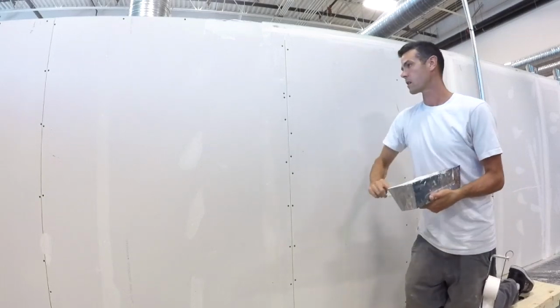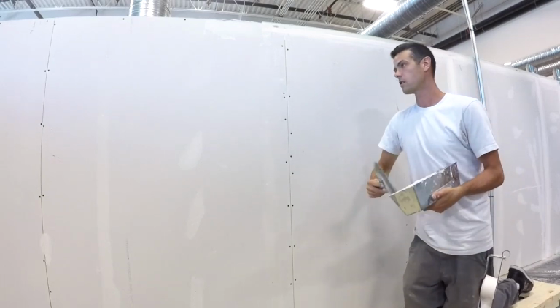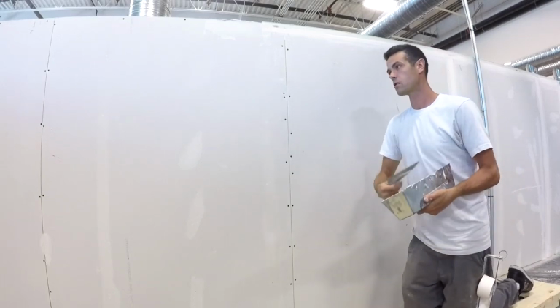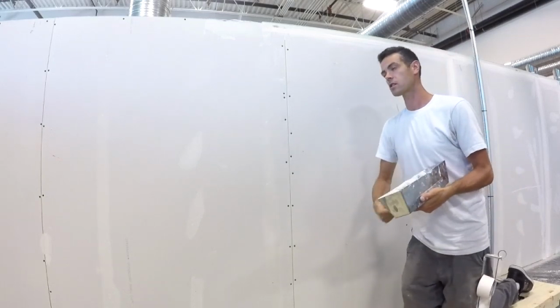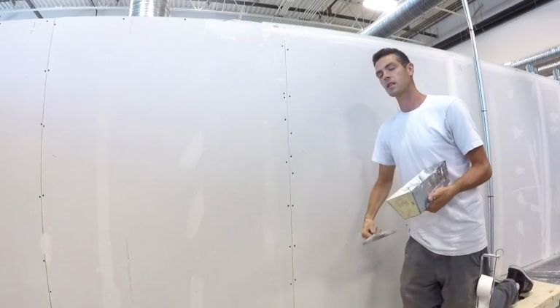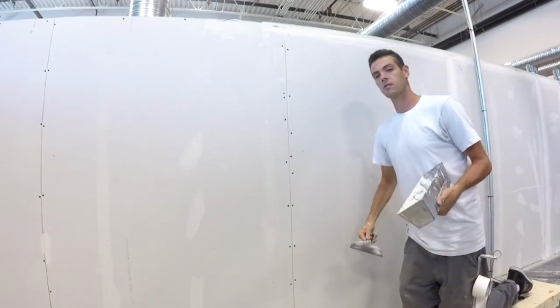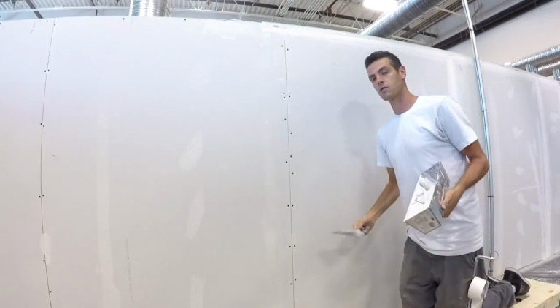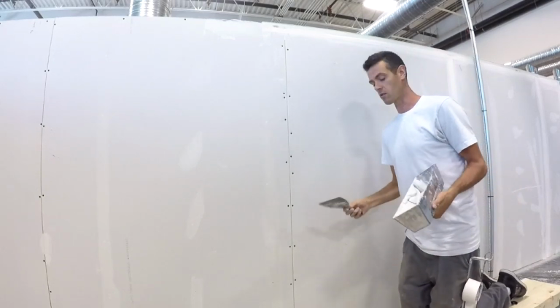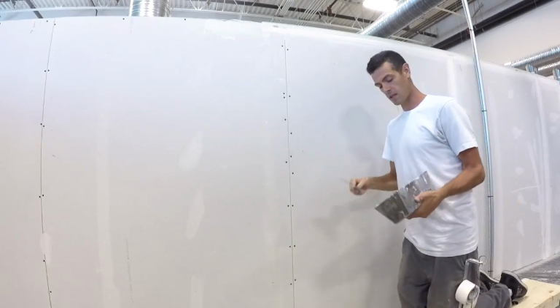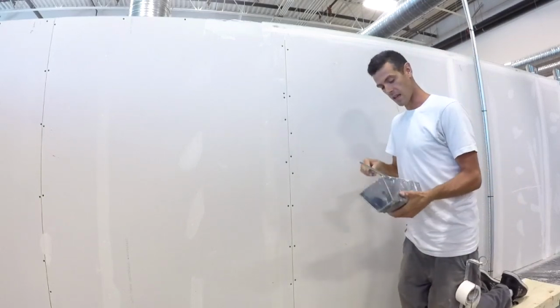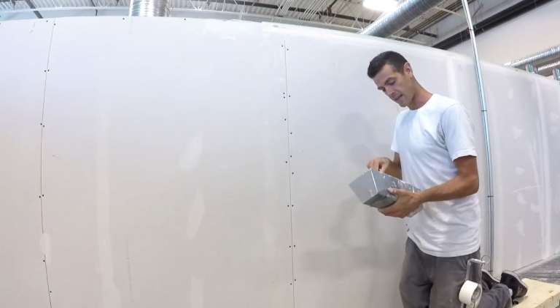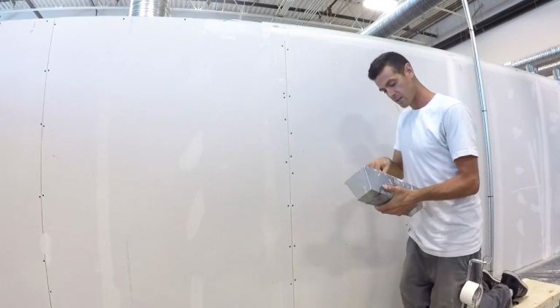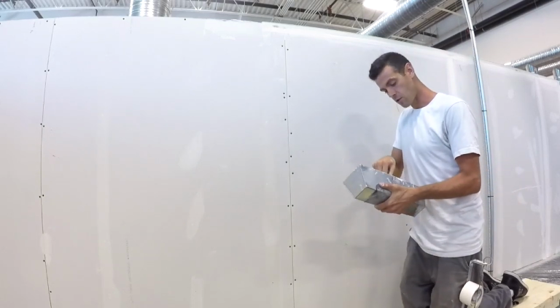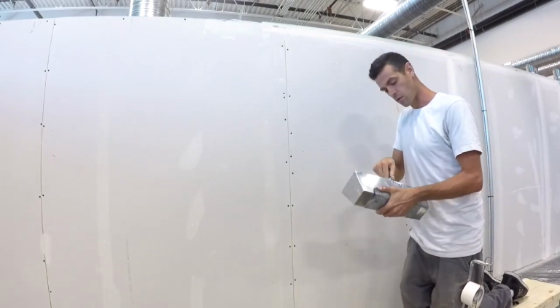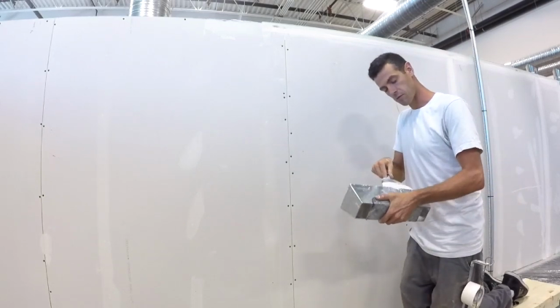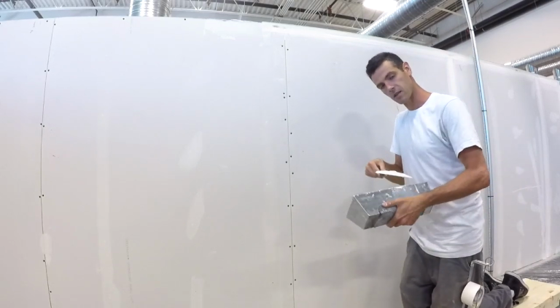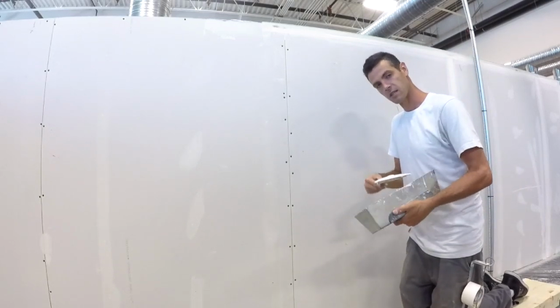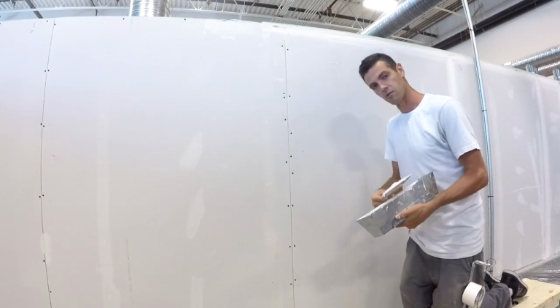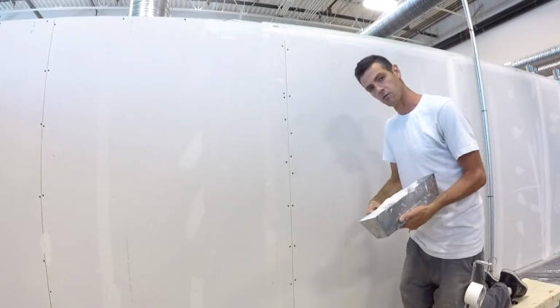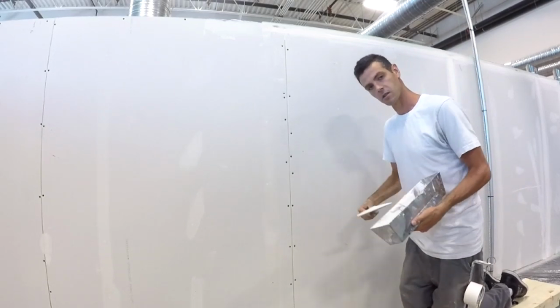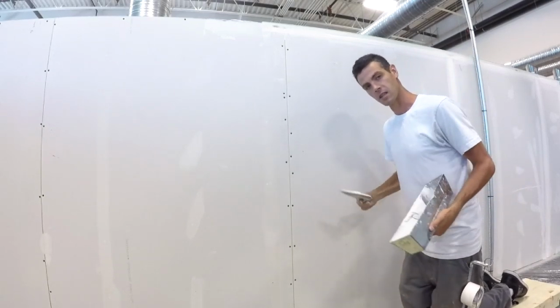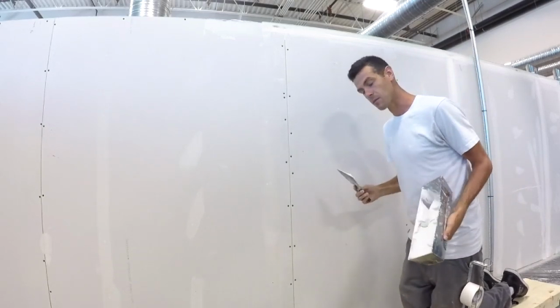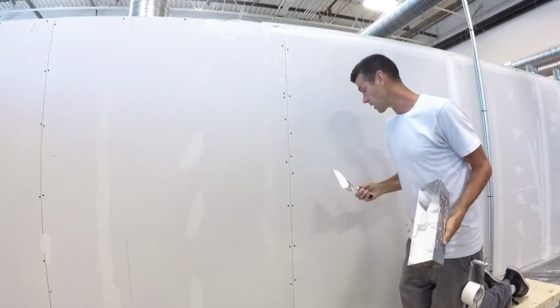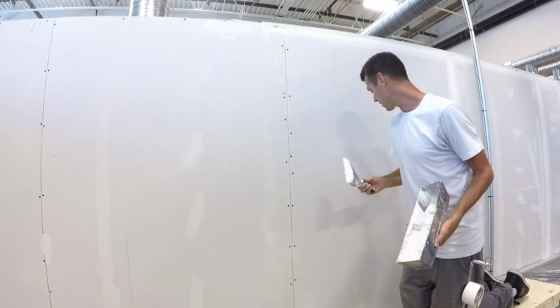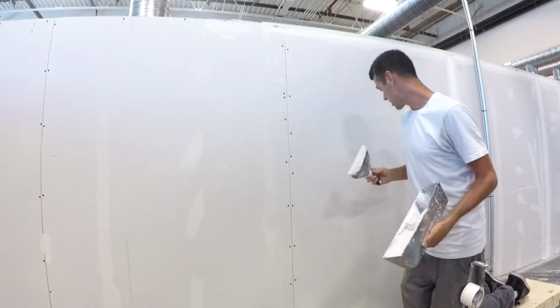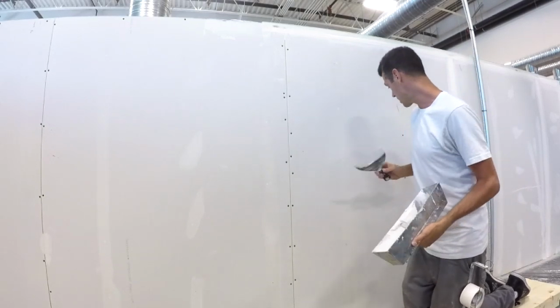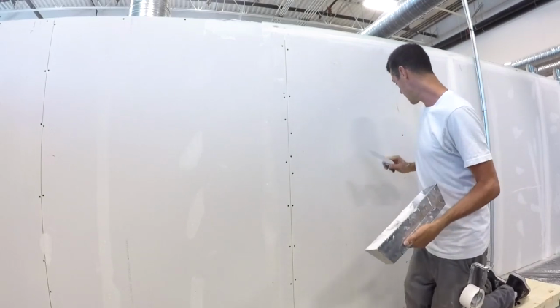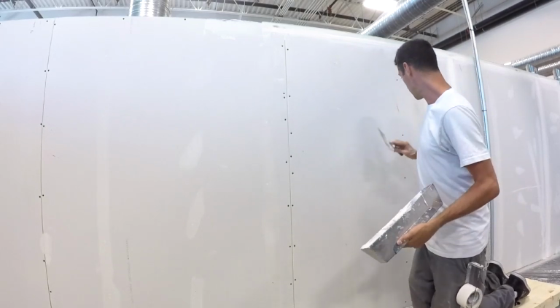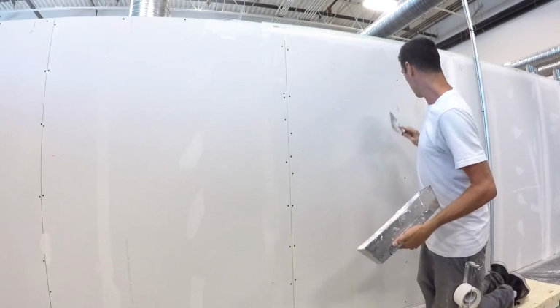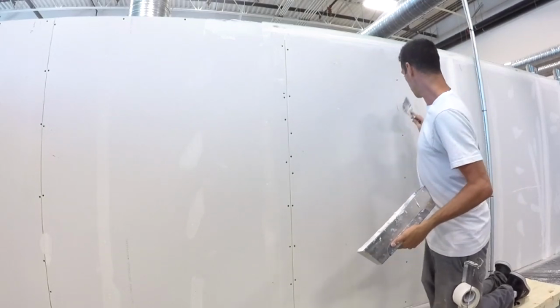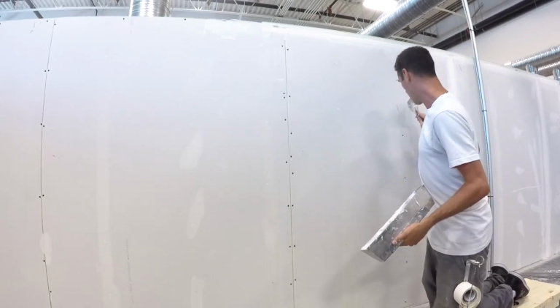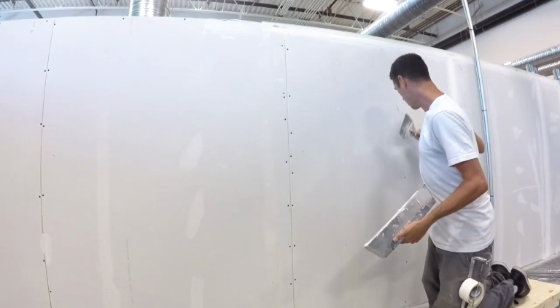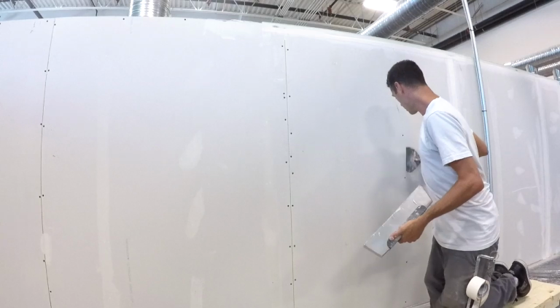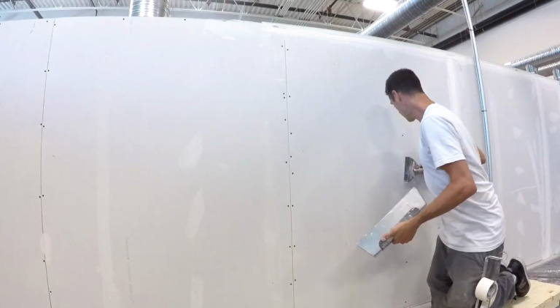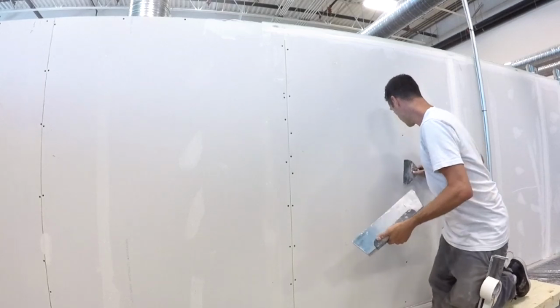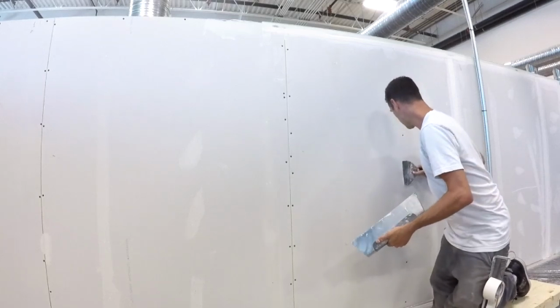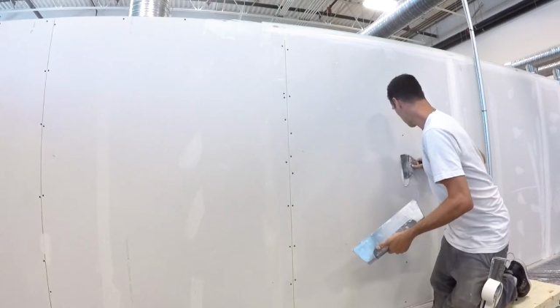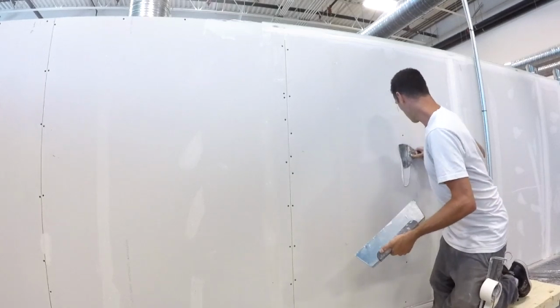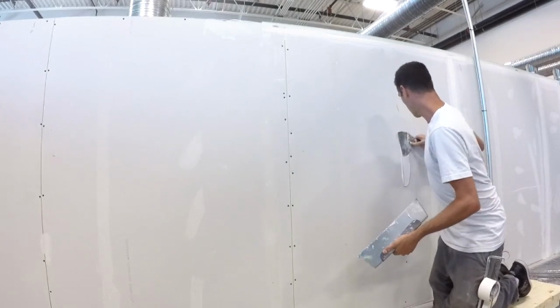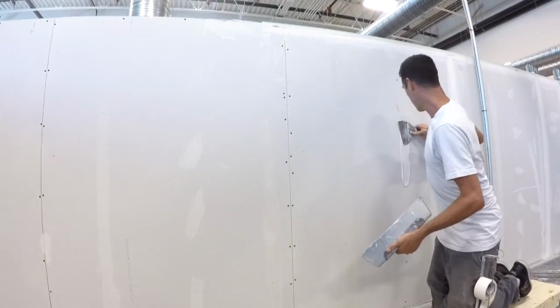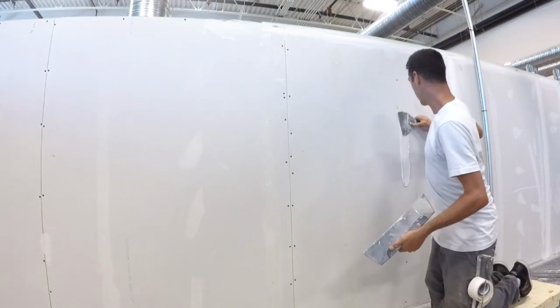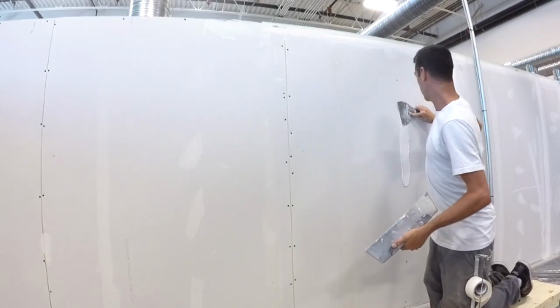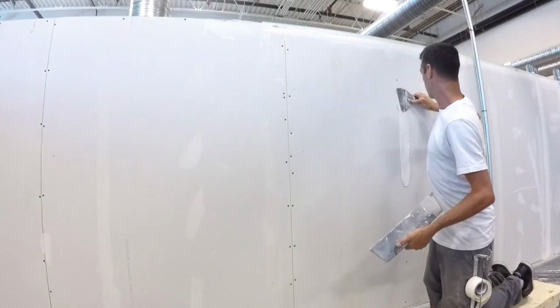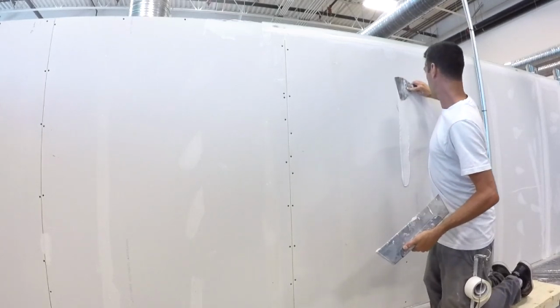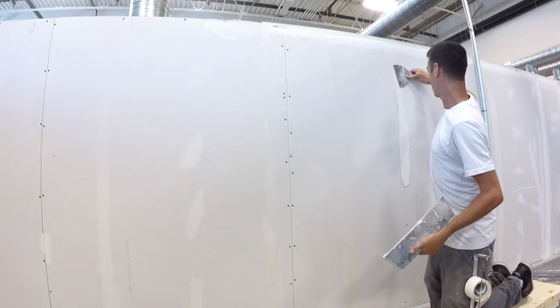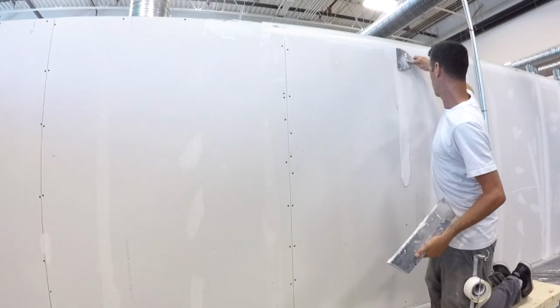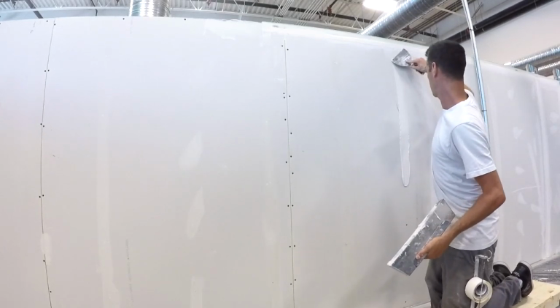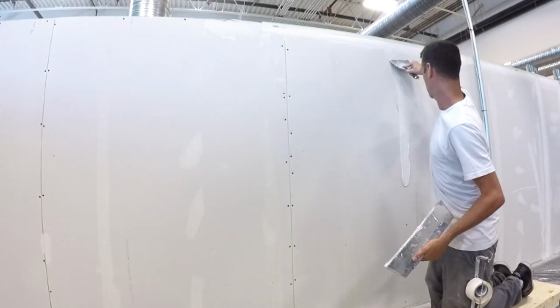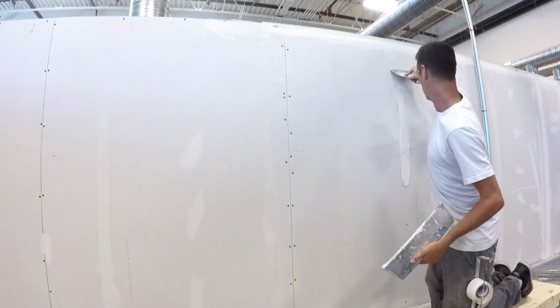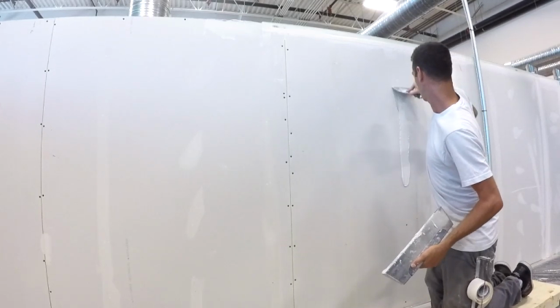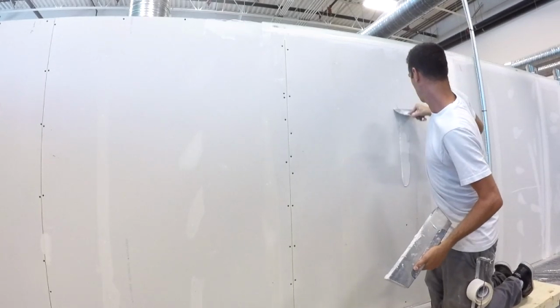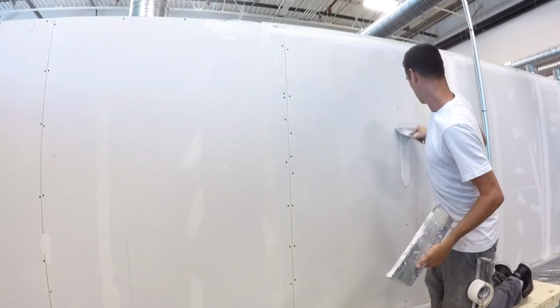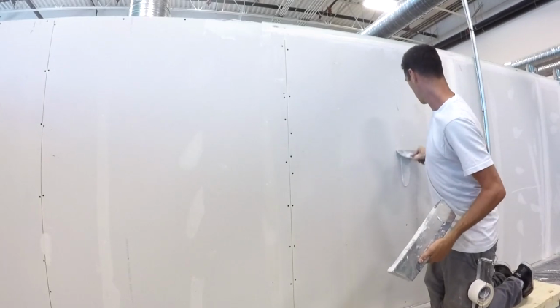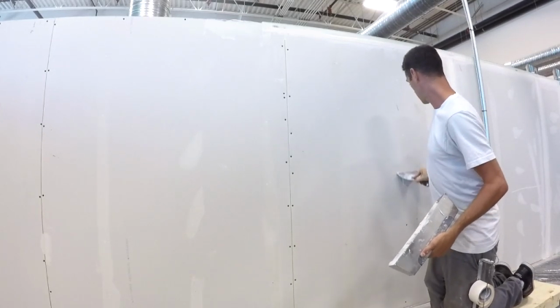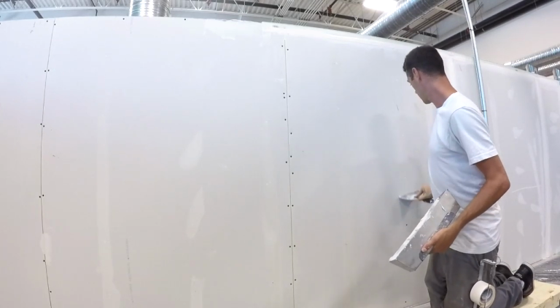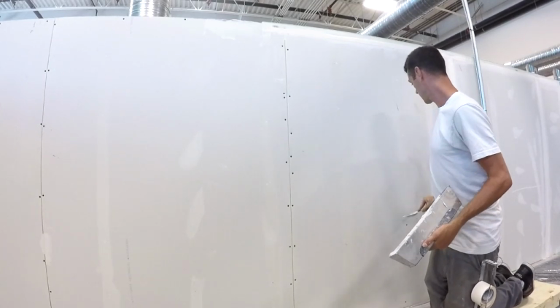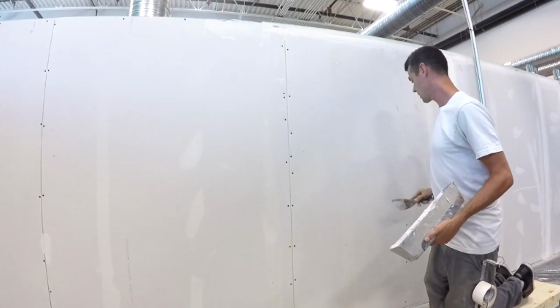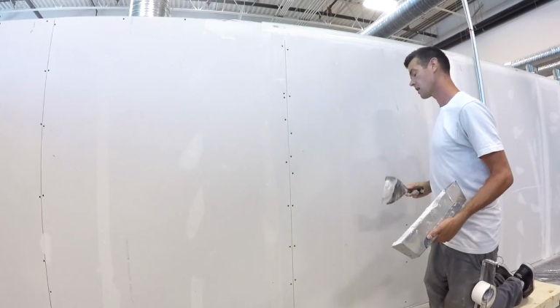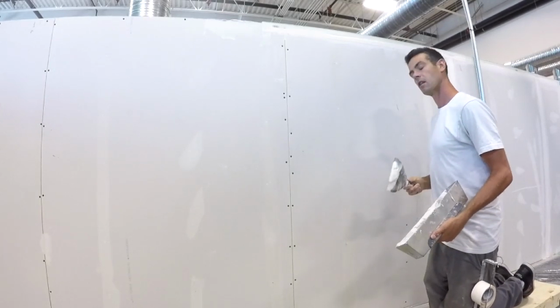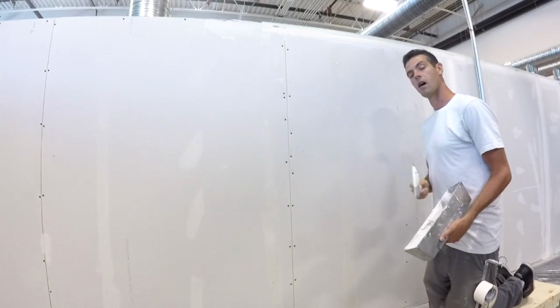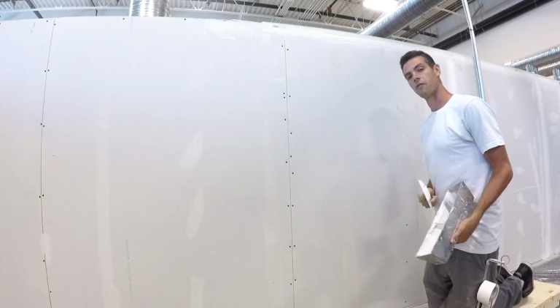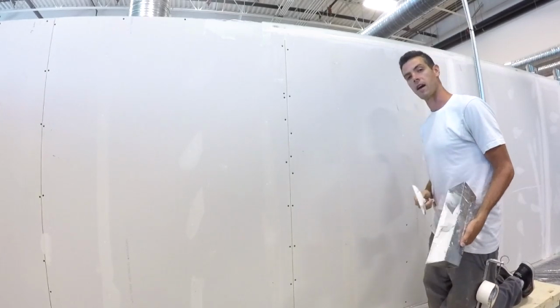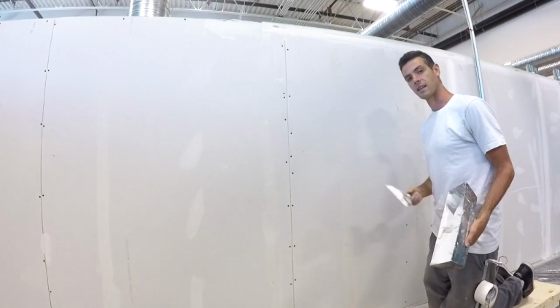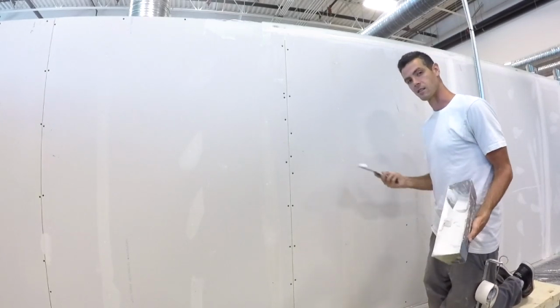Usually there's only like two or three screws in the middle of a sheet so it goes a lot faster.